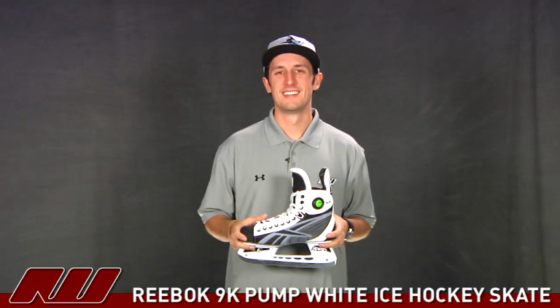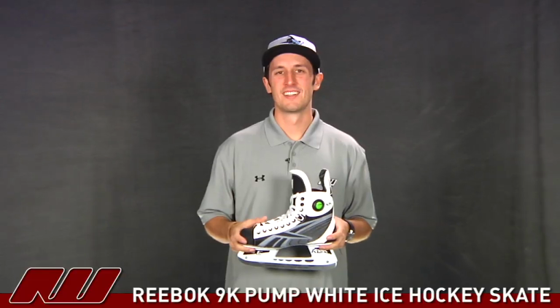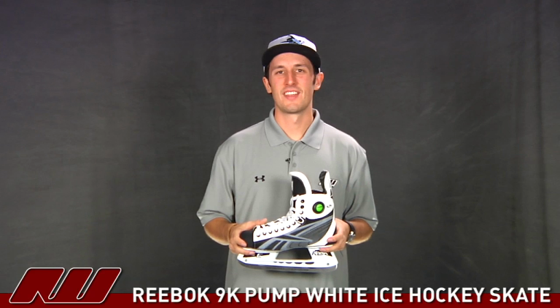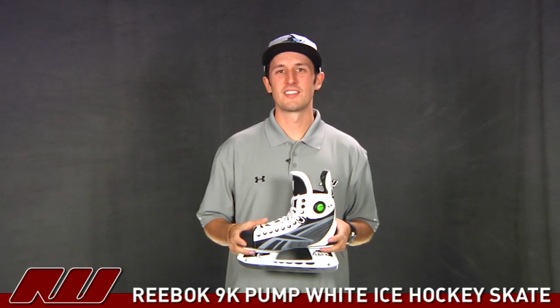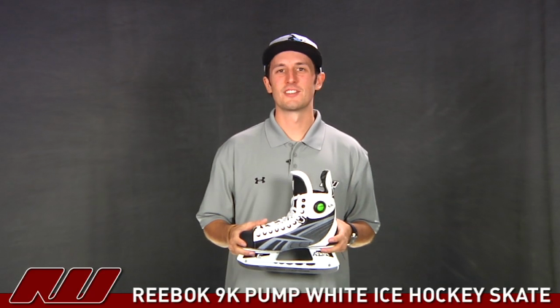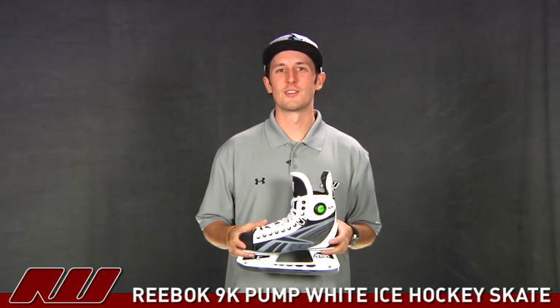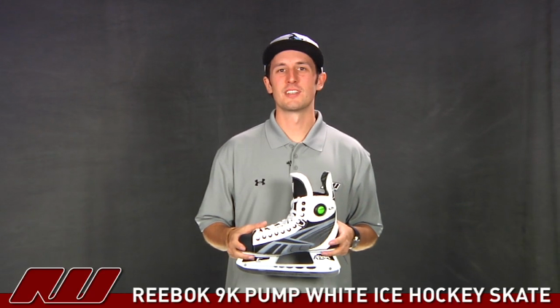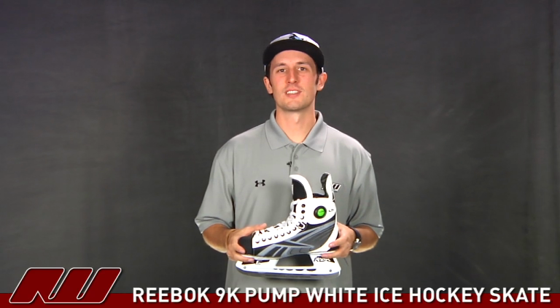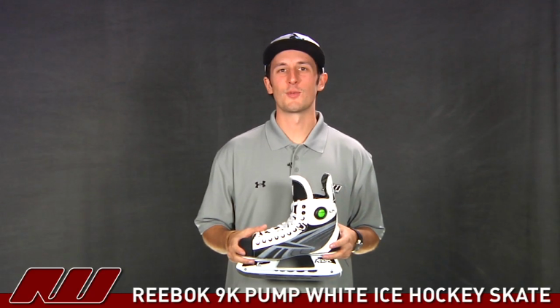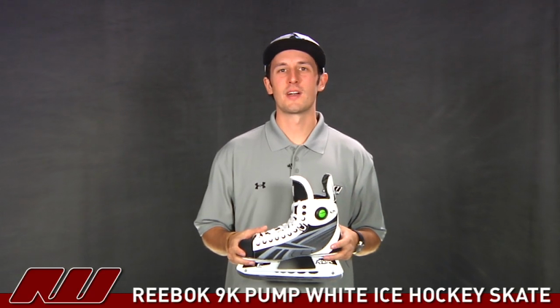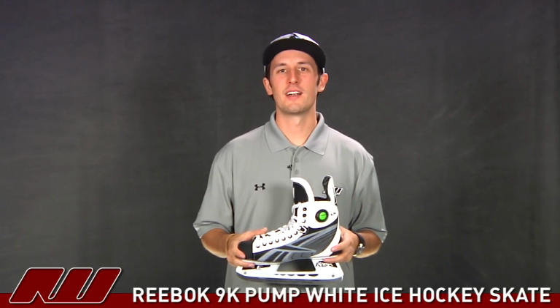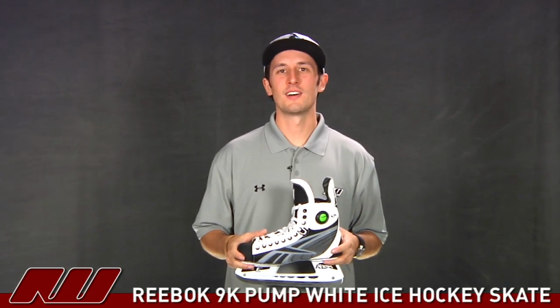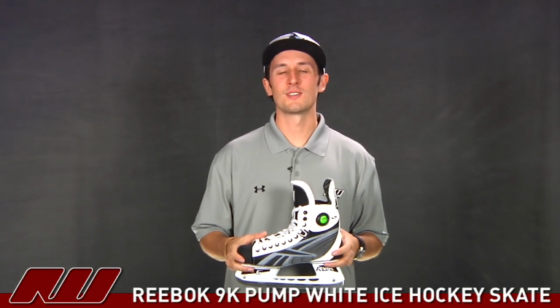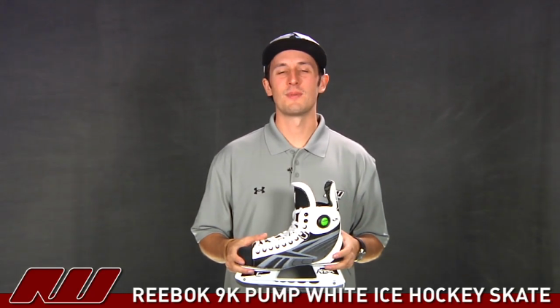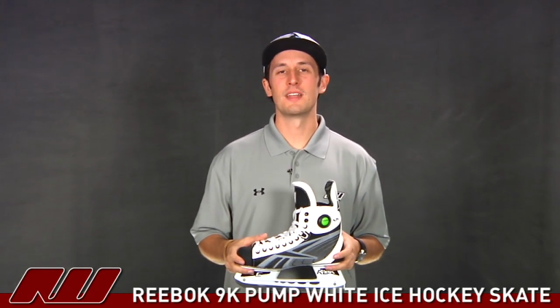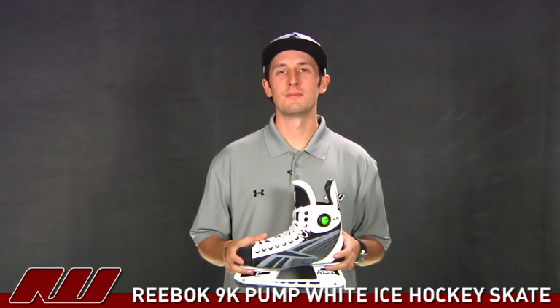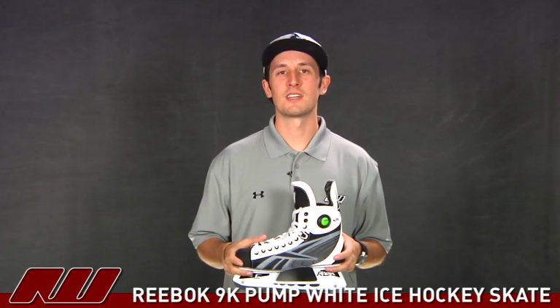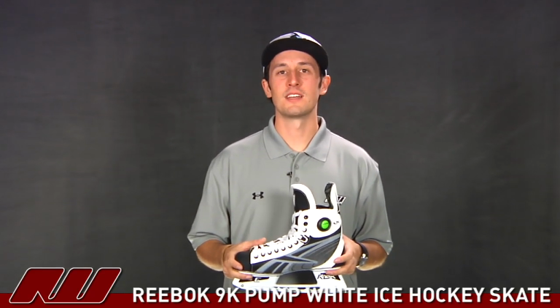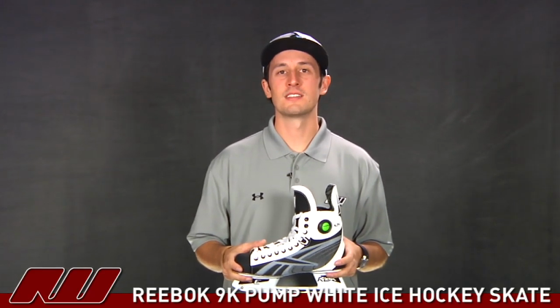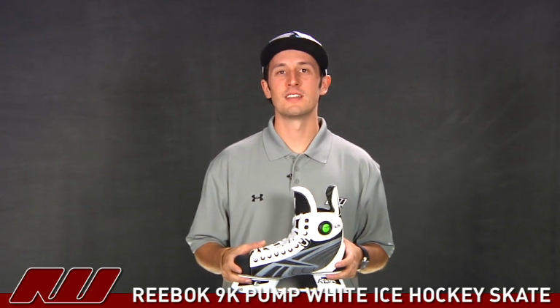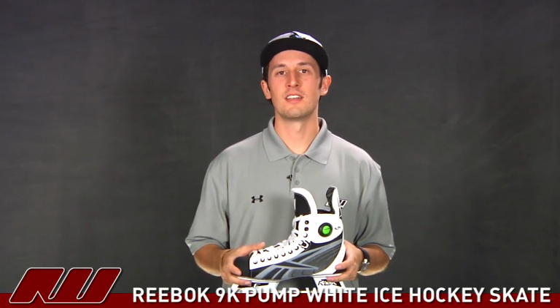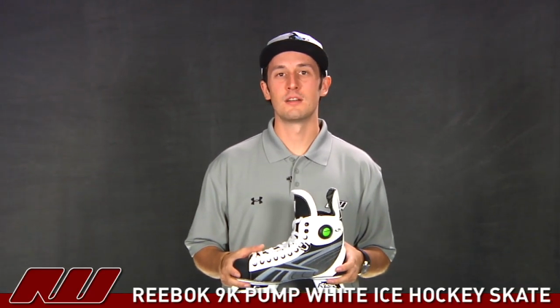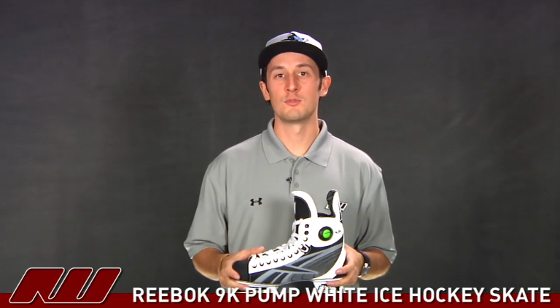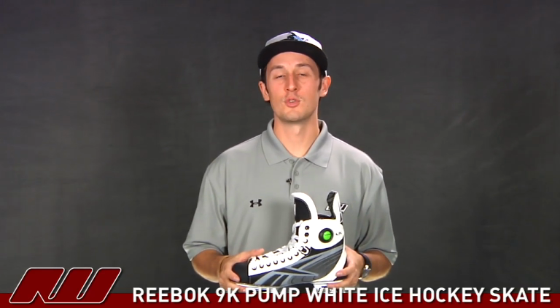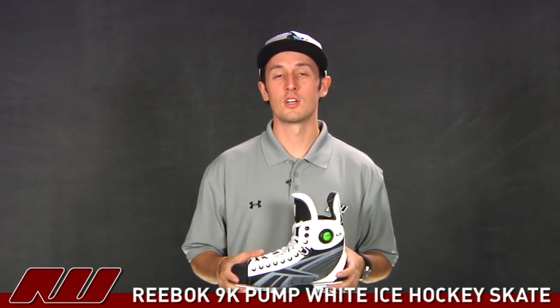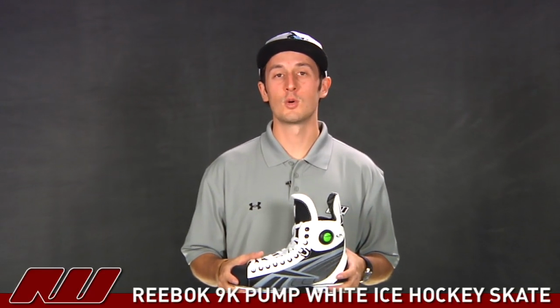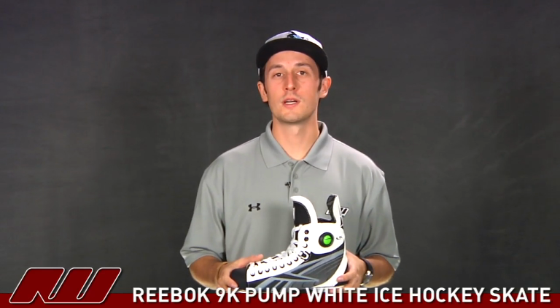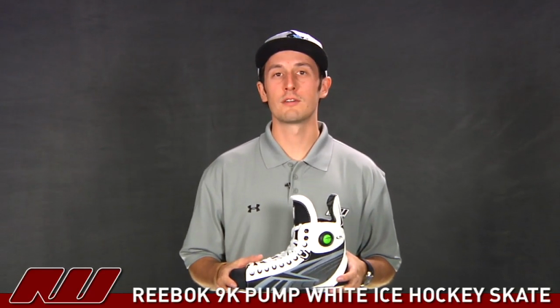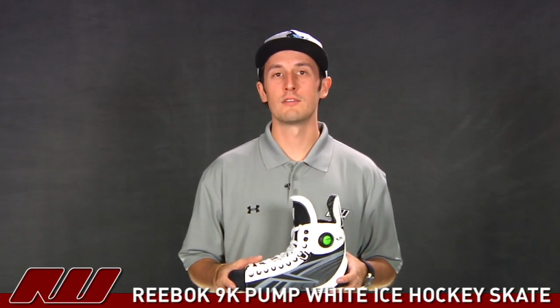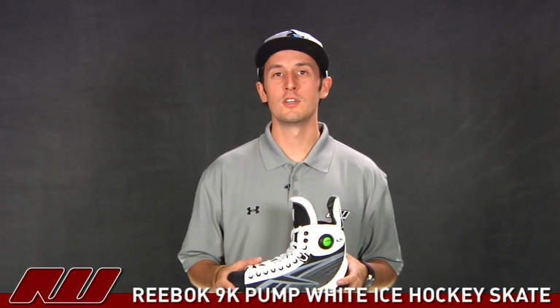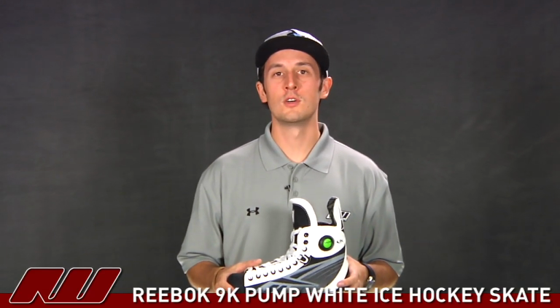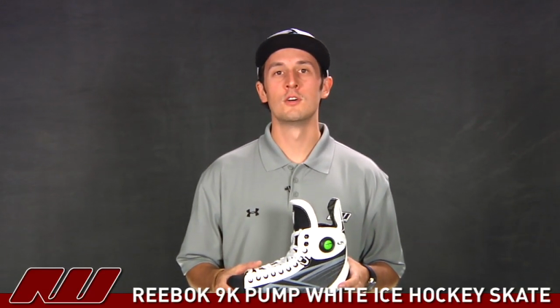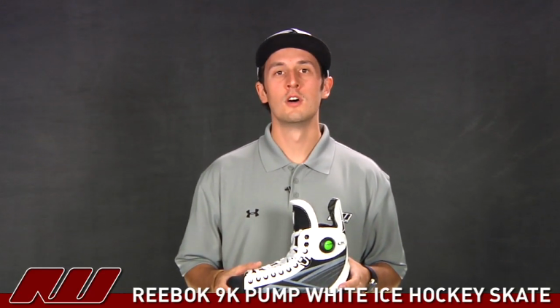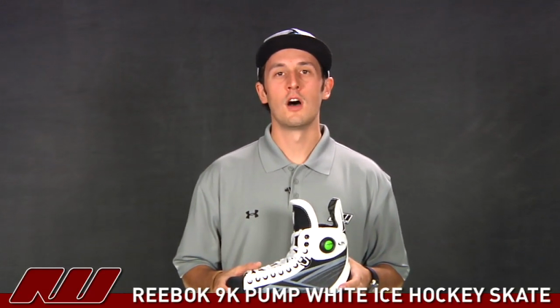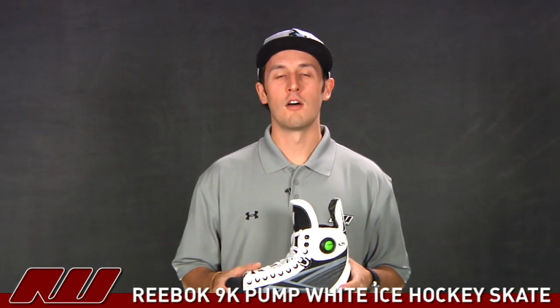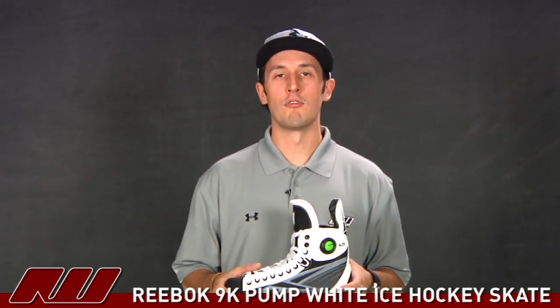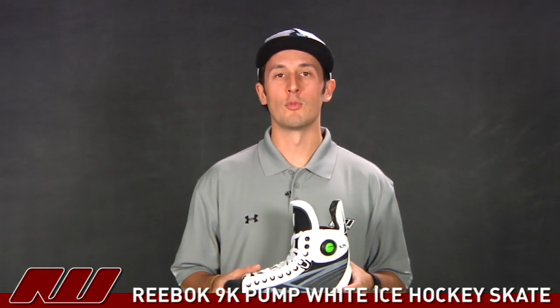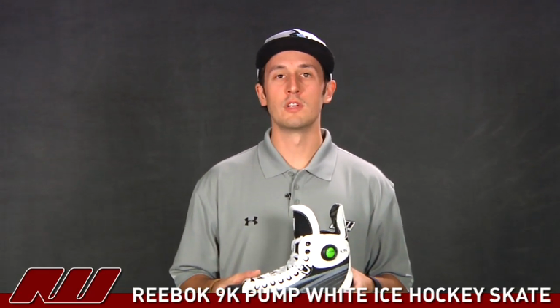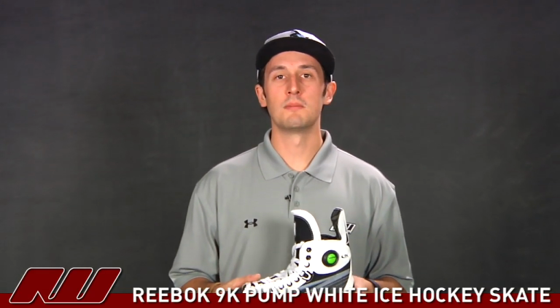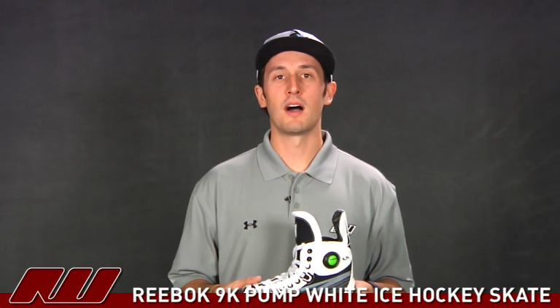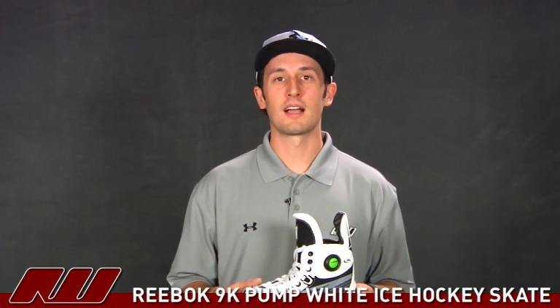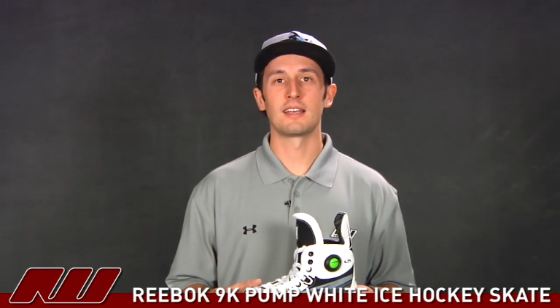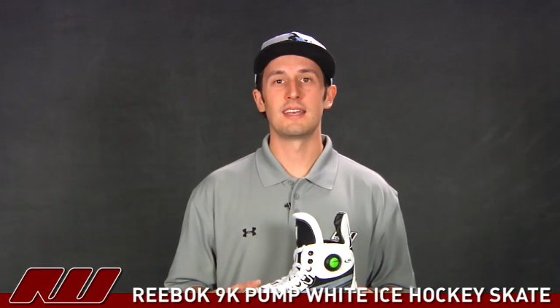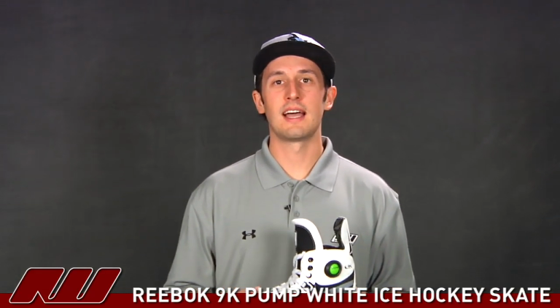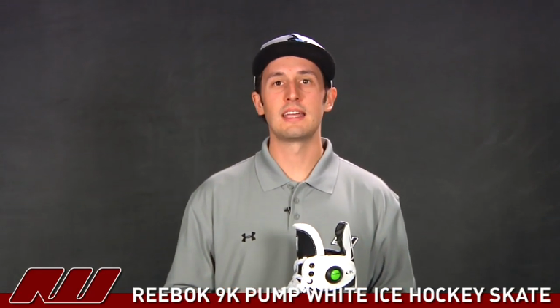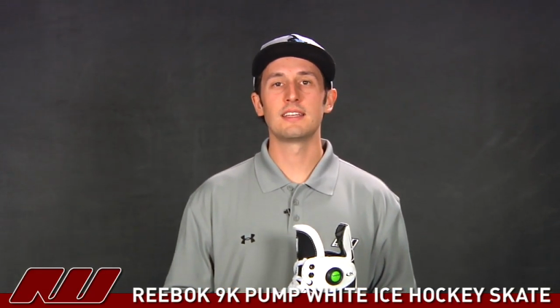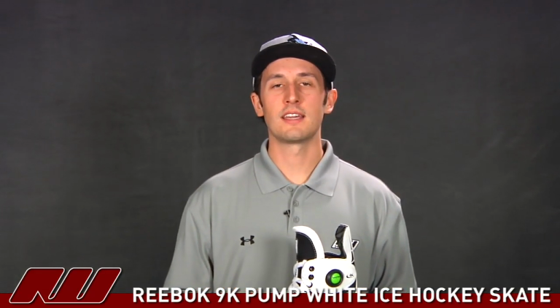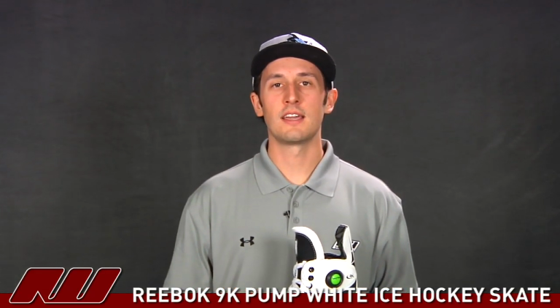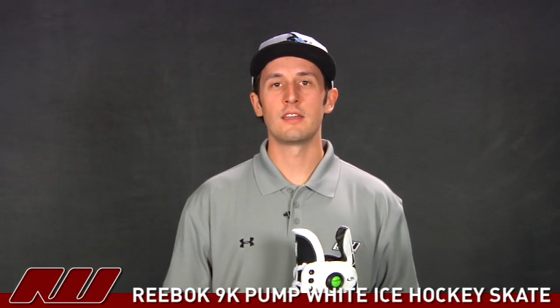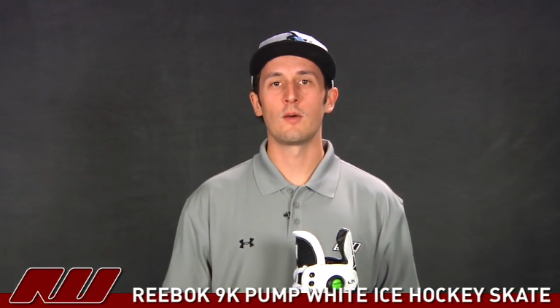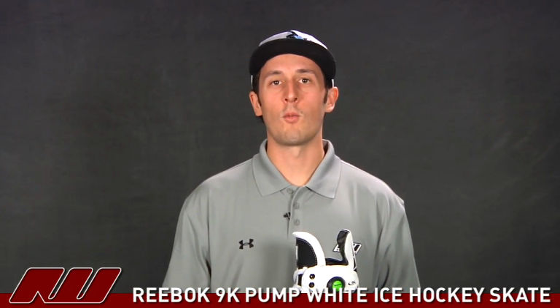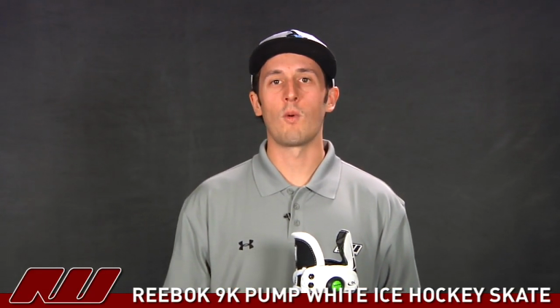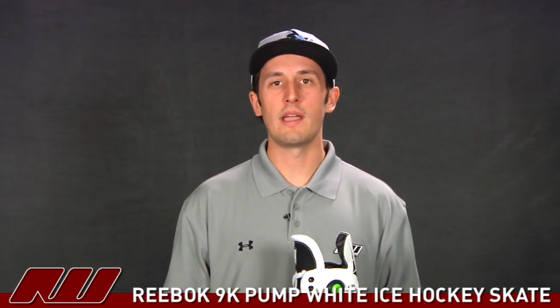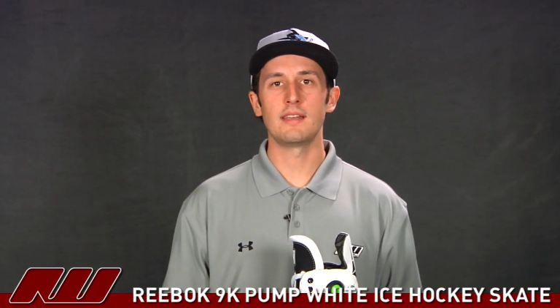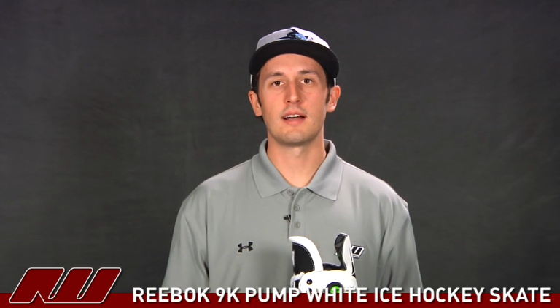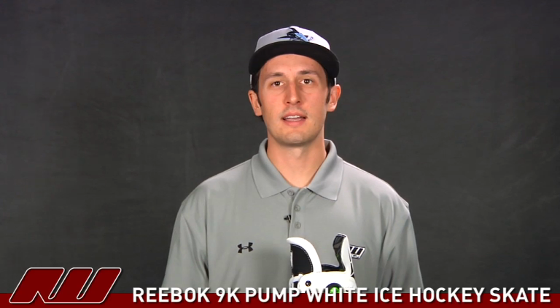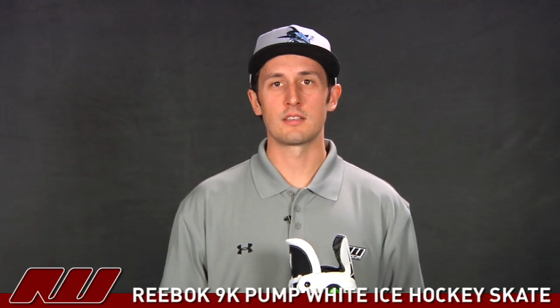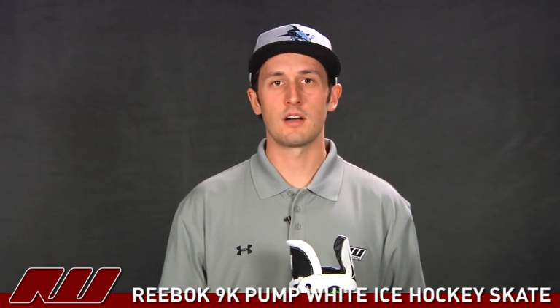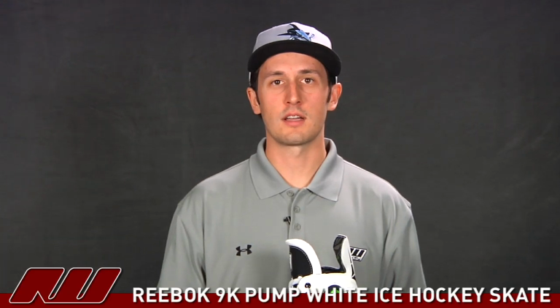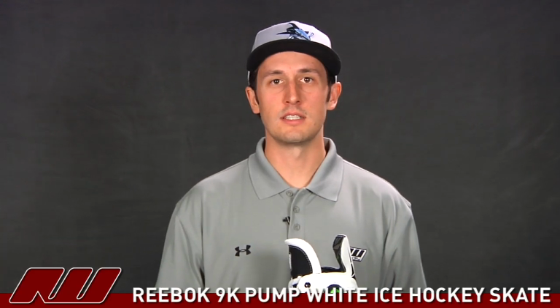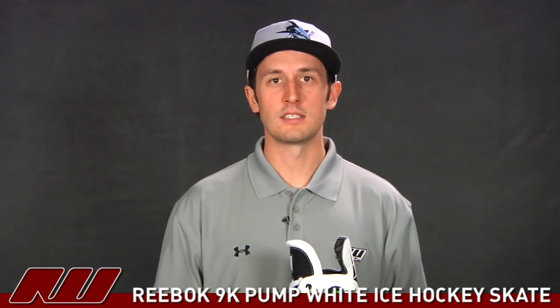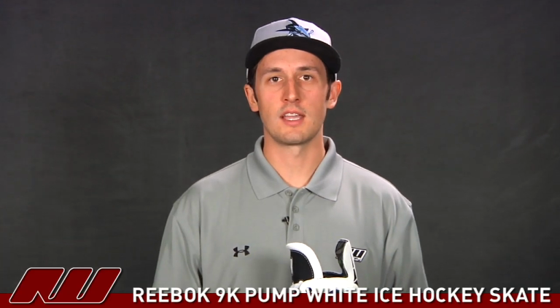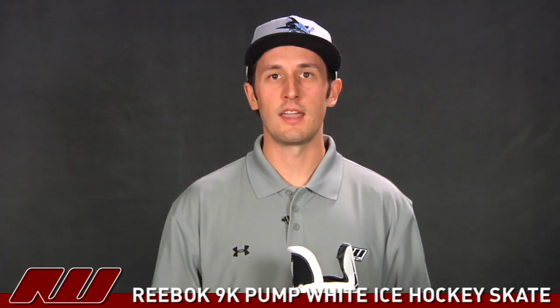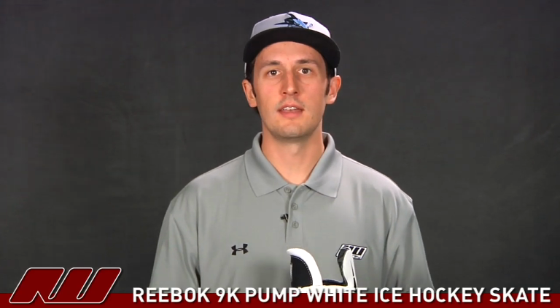Thanks for joining us at The Warehouse. My name is Tyson and I'm doing a quick review of the Reebok 9K White Ice Hockey Skate.